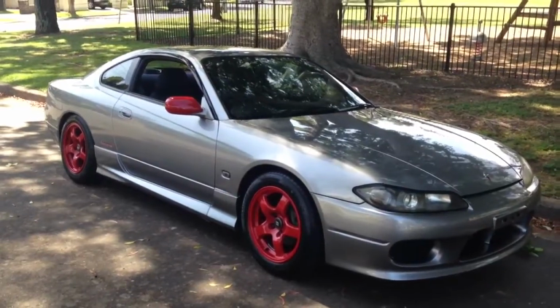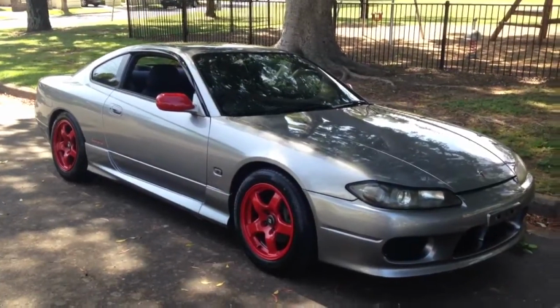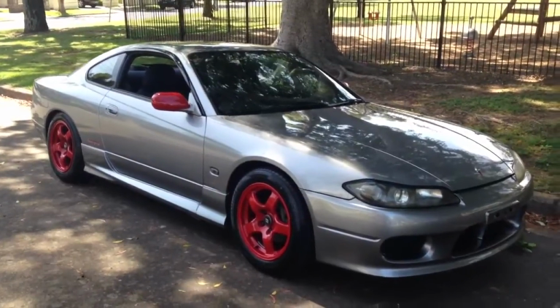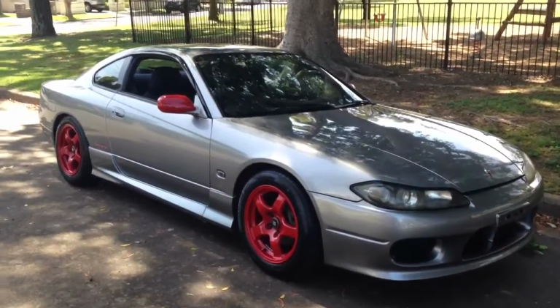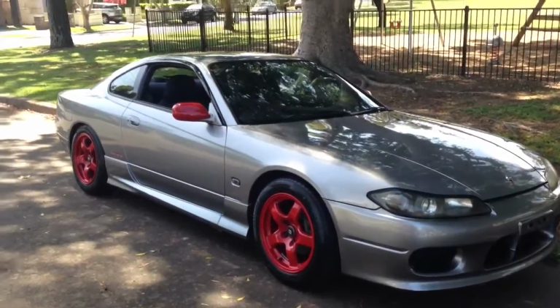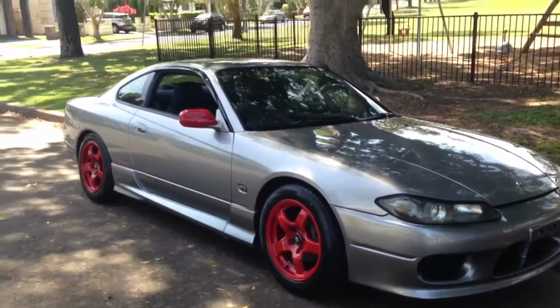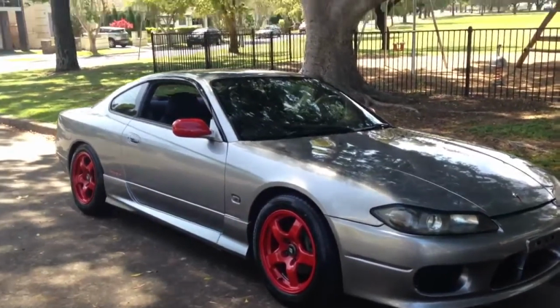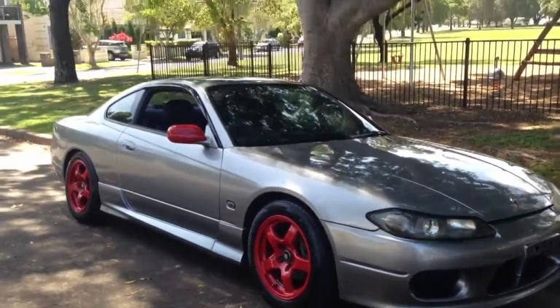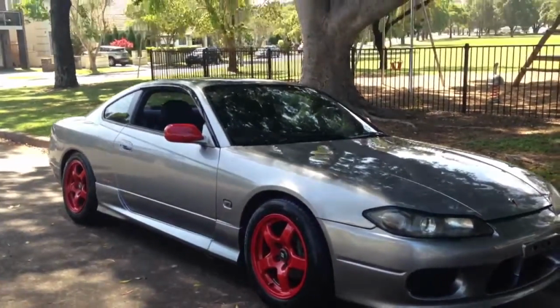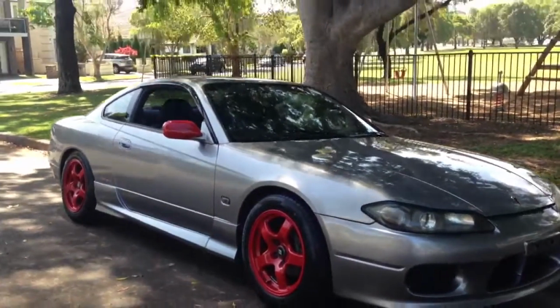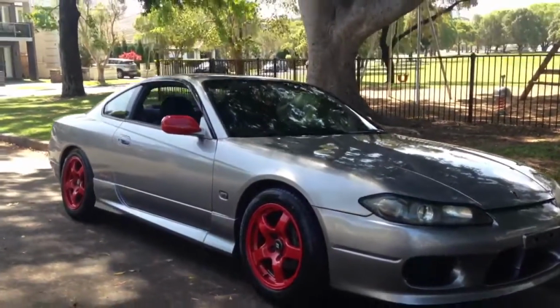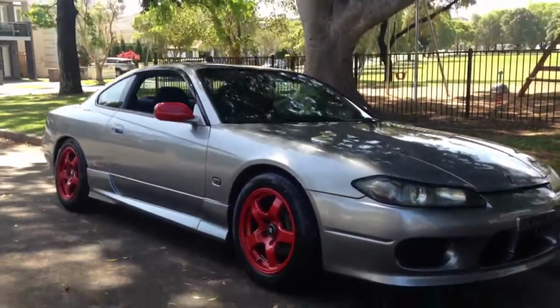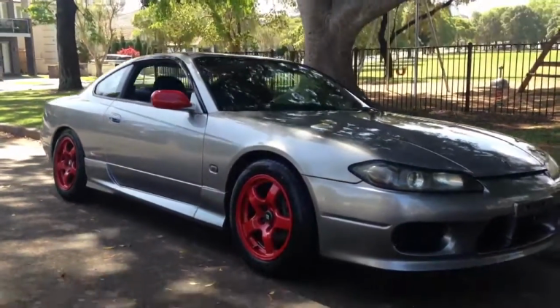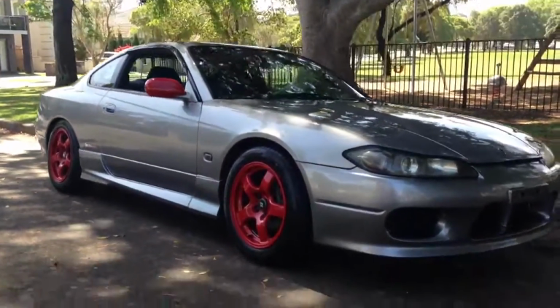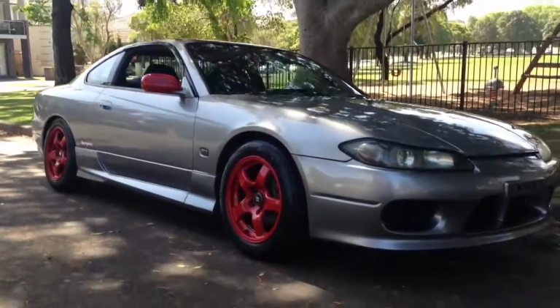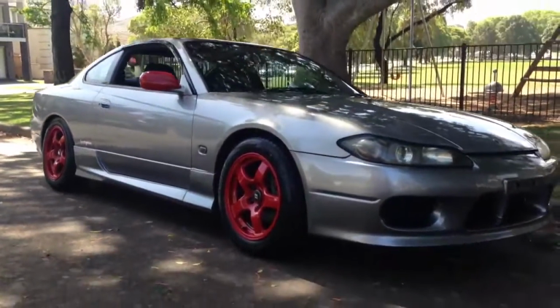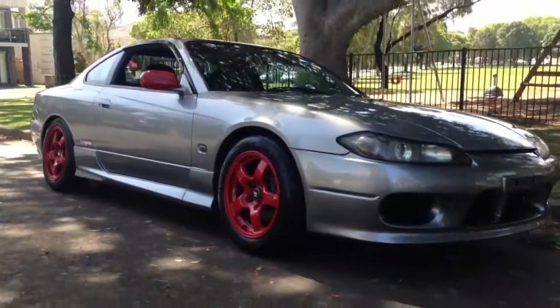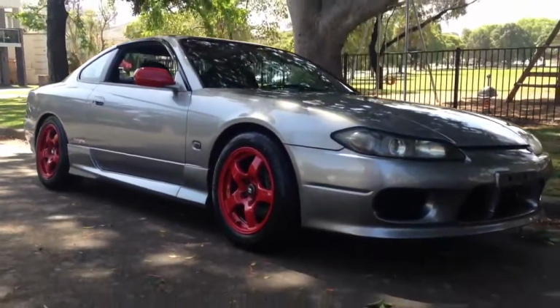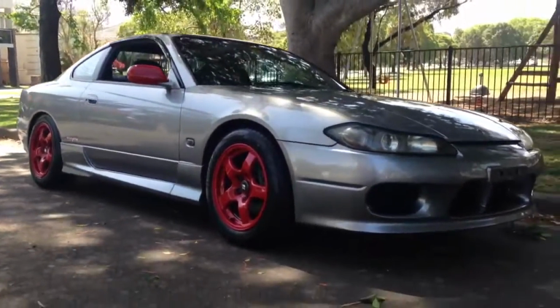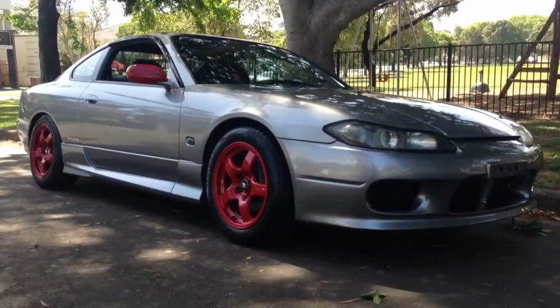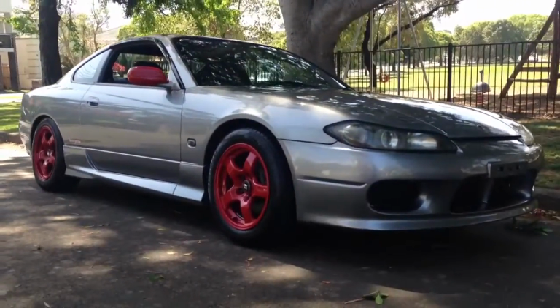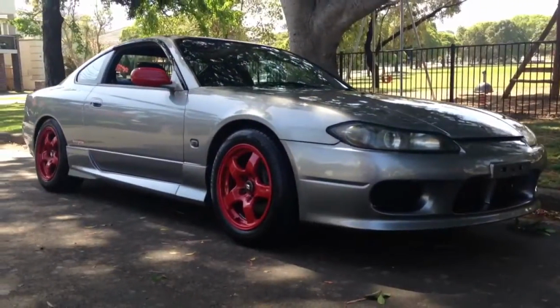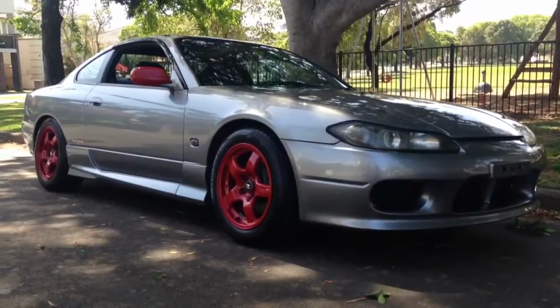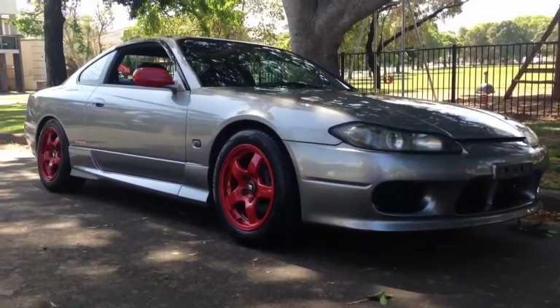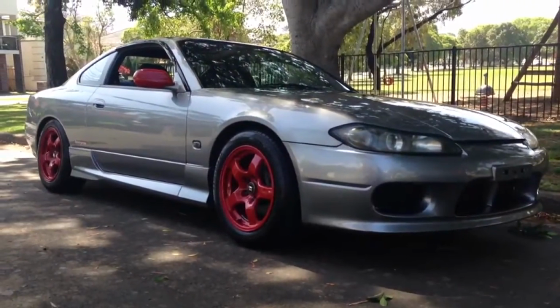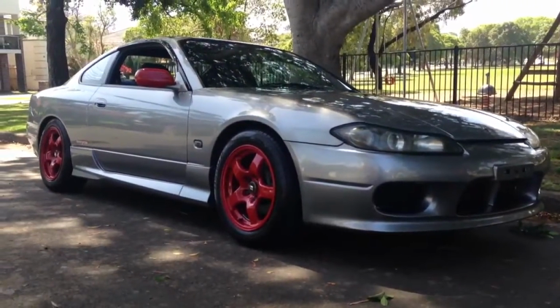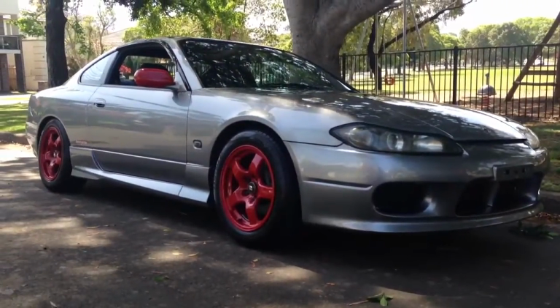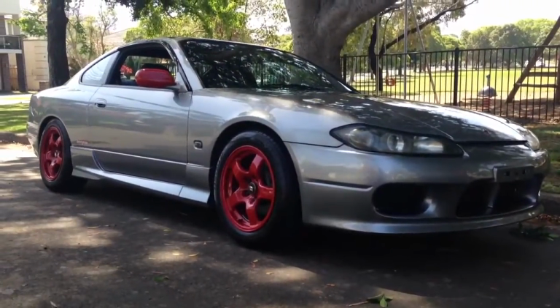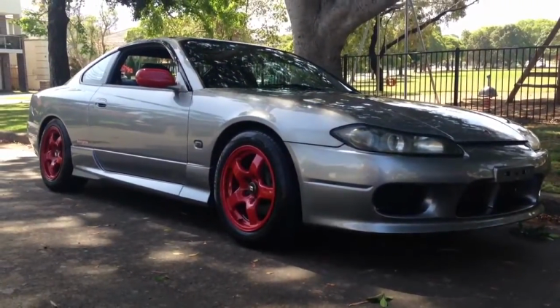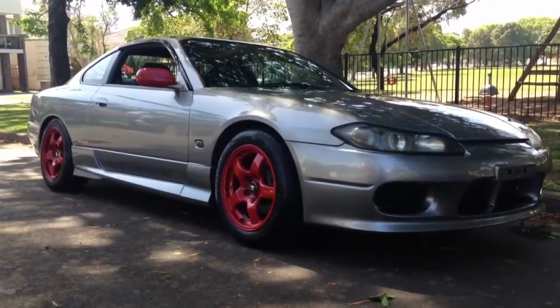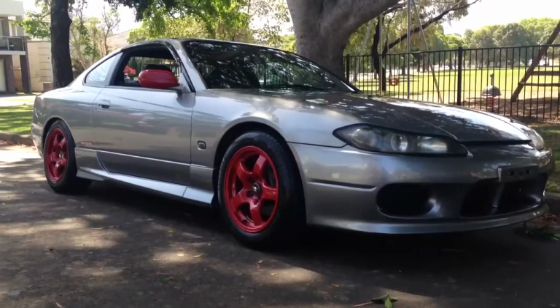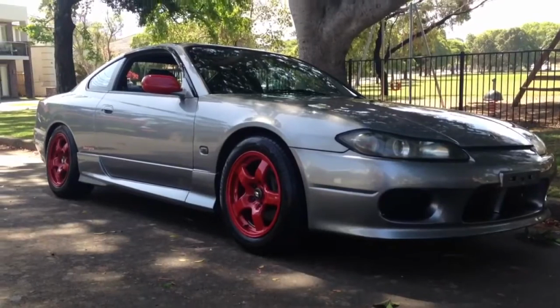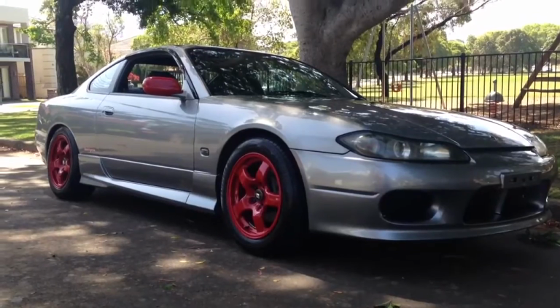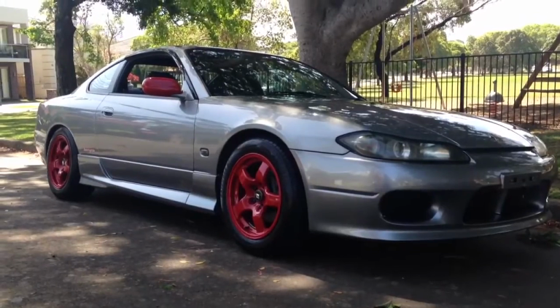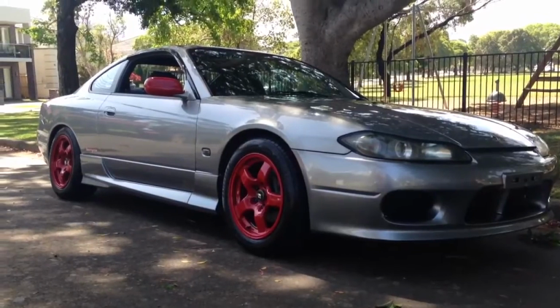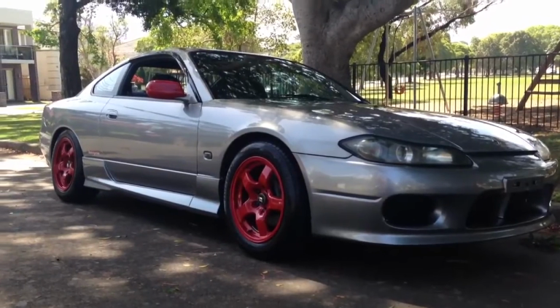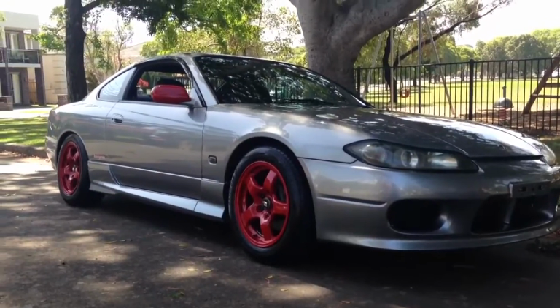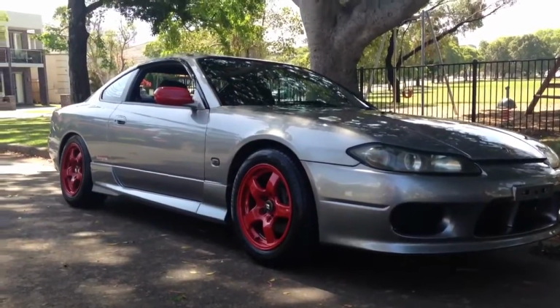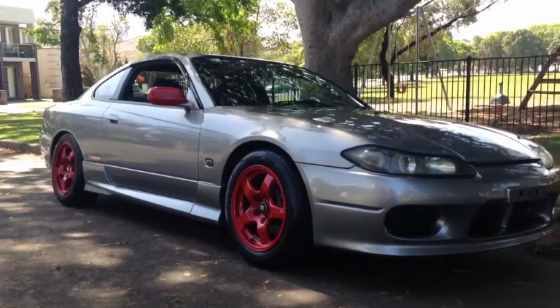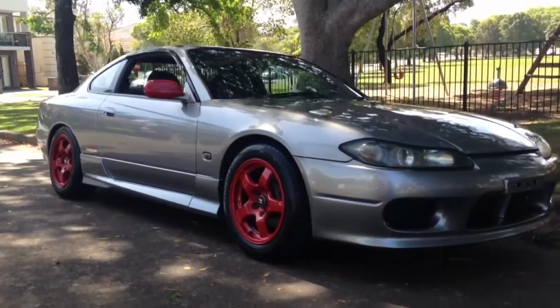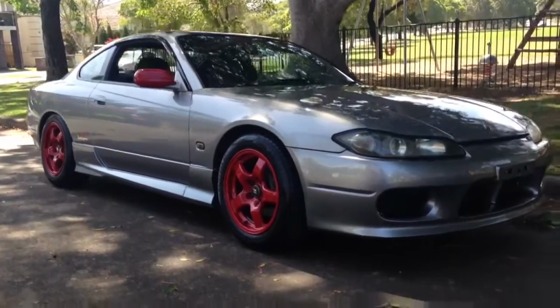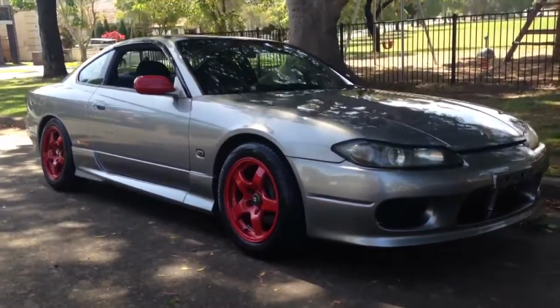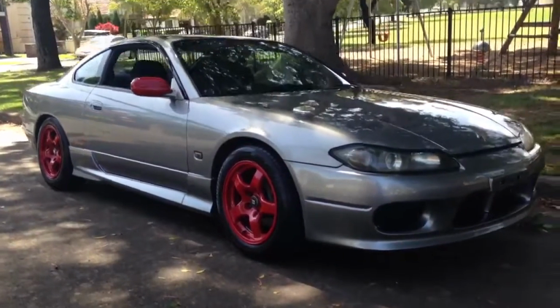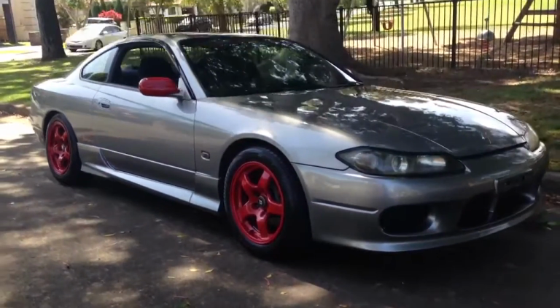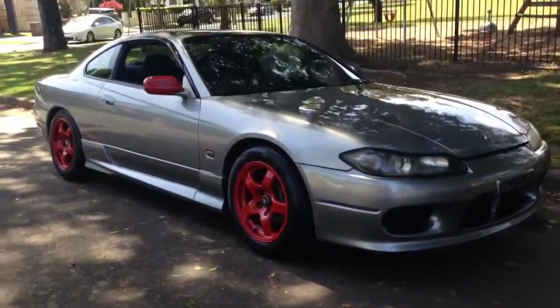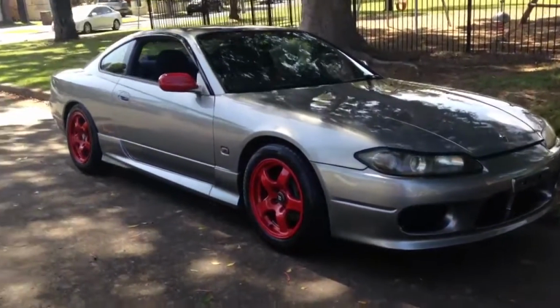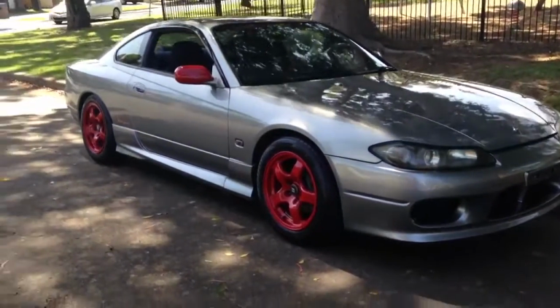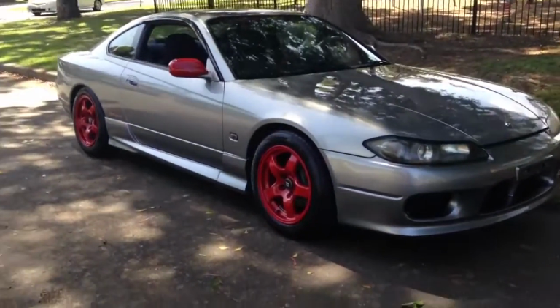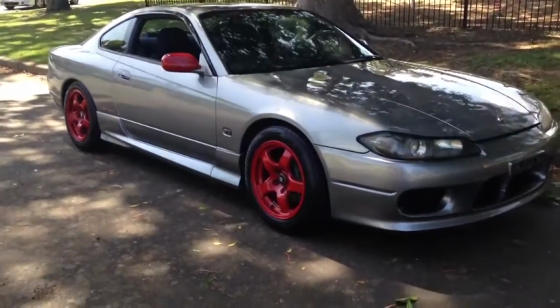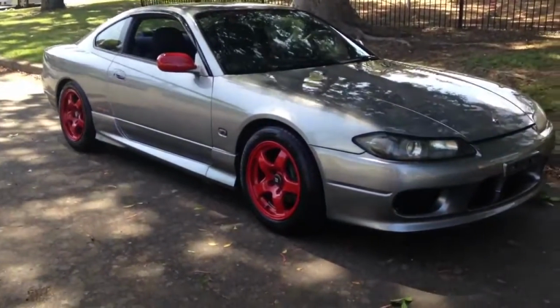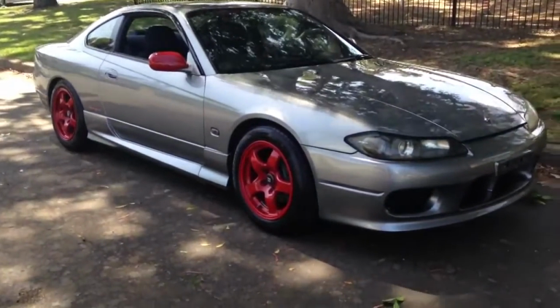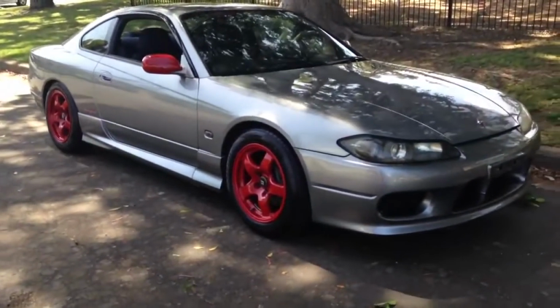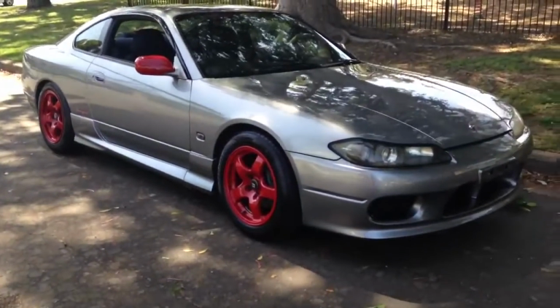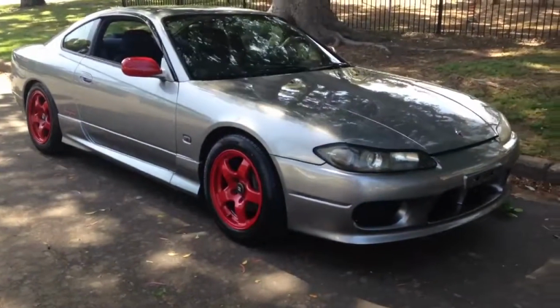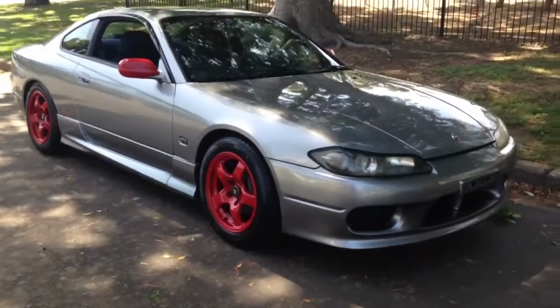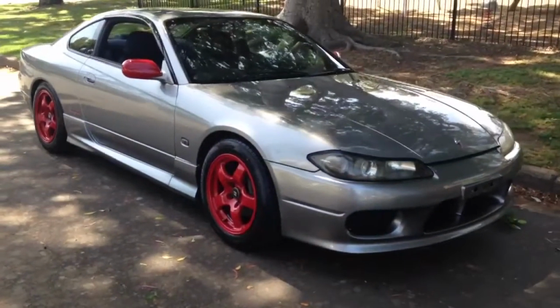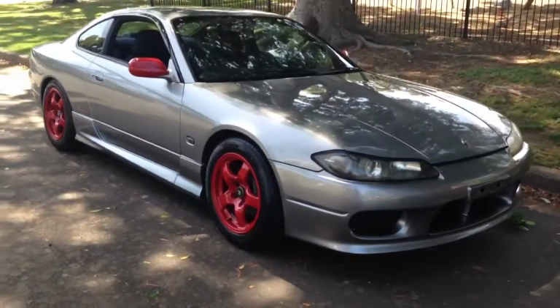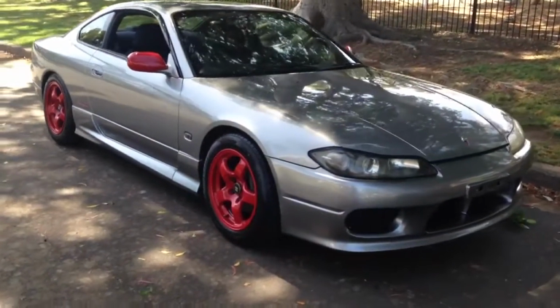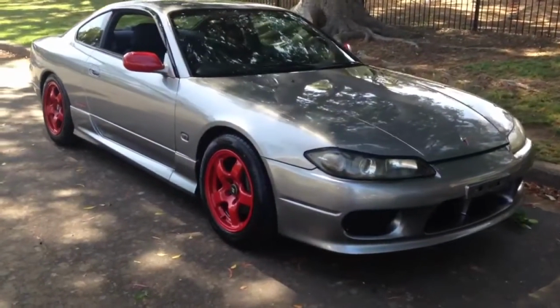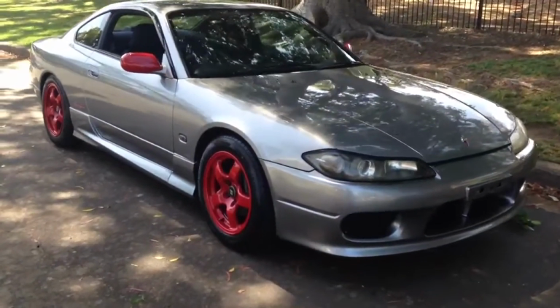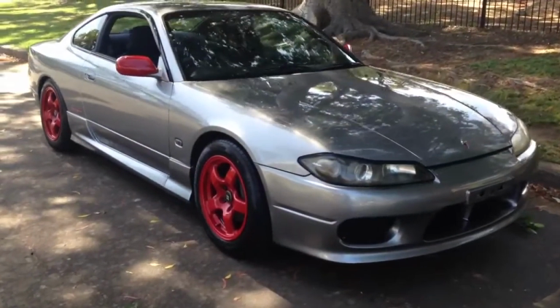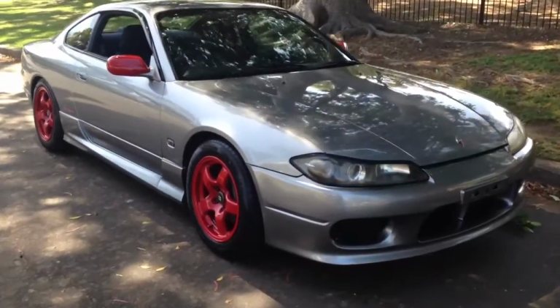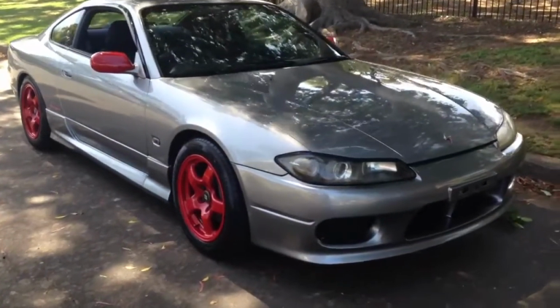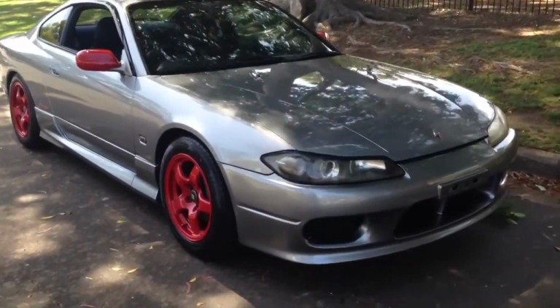Hello viewers. It's Phil Lee from Edward Lees. Very happy with this car that's just arrived from Japan — it's just absolutely stunning.